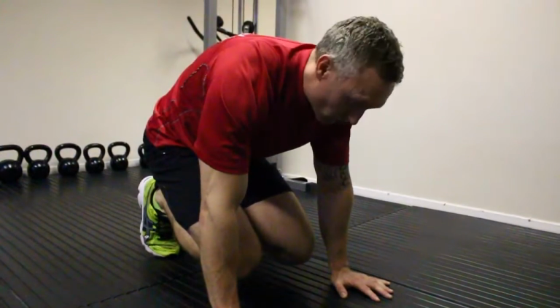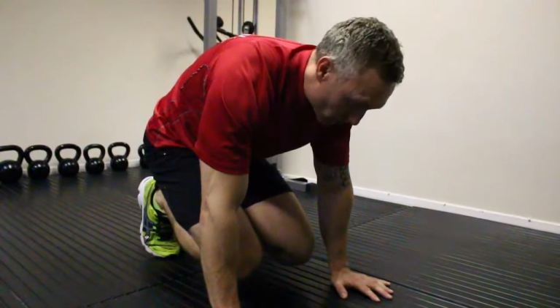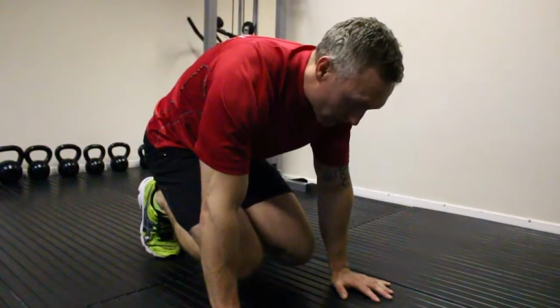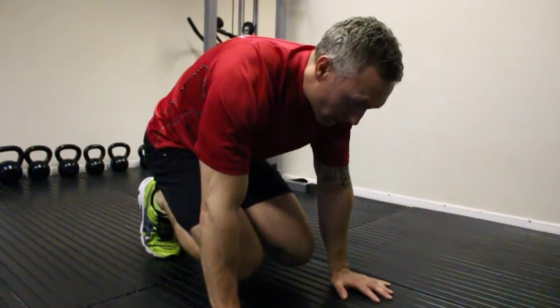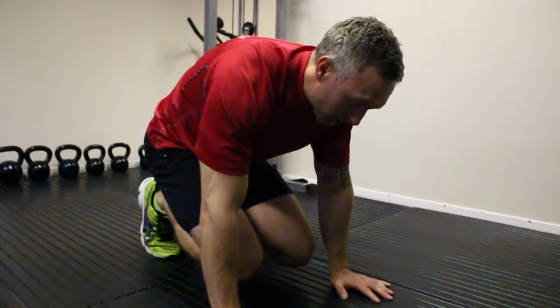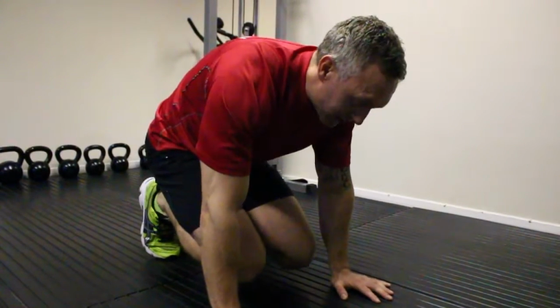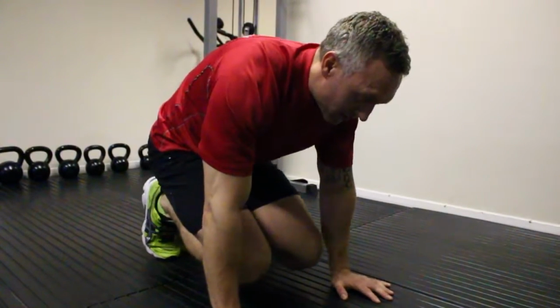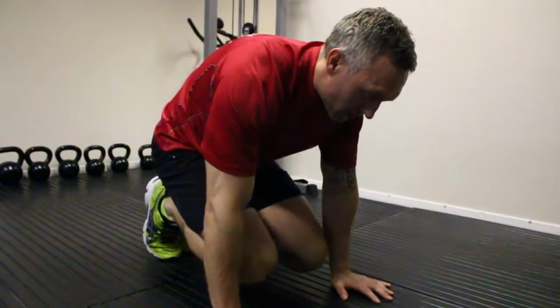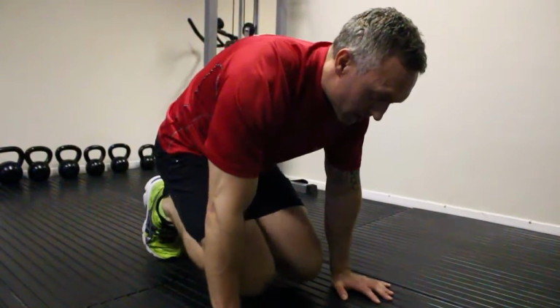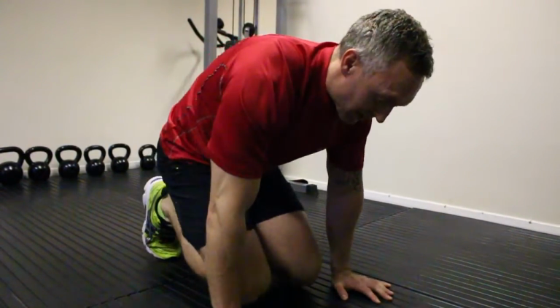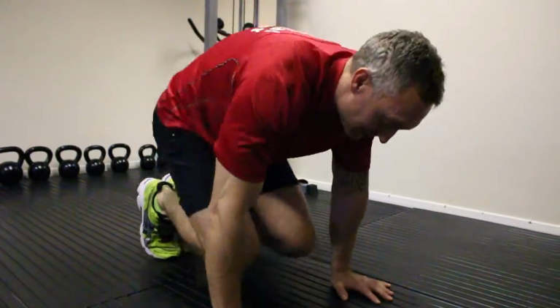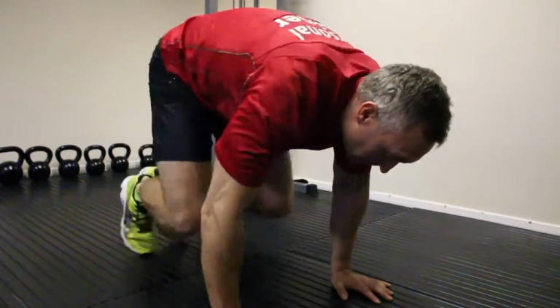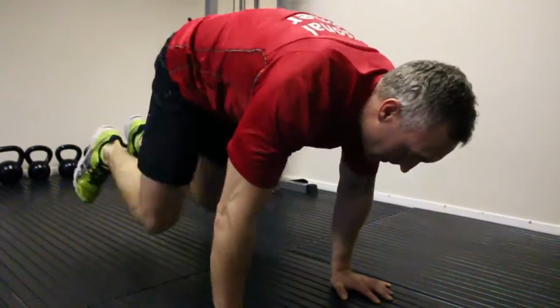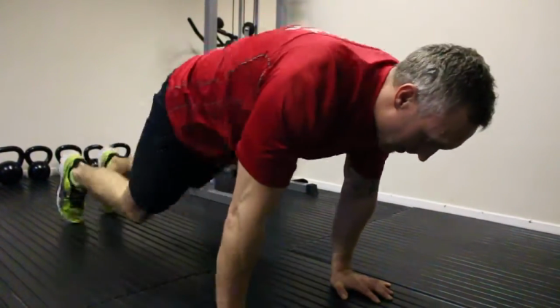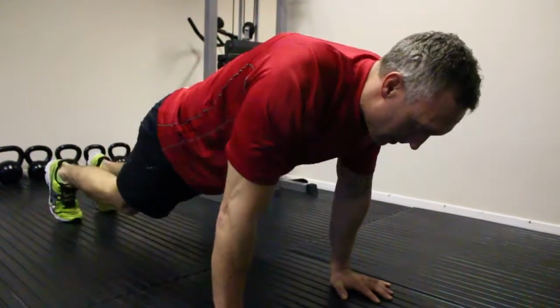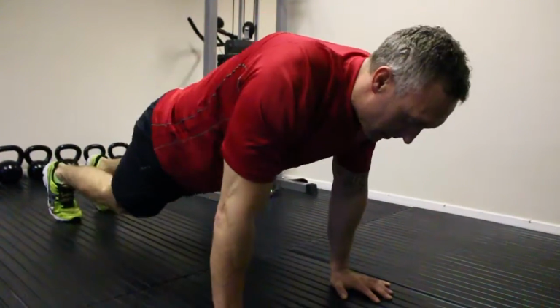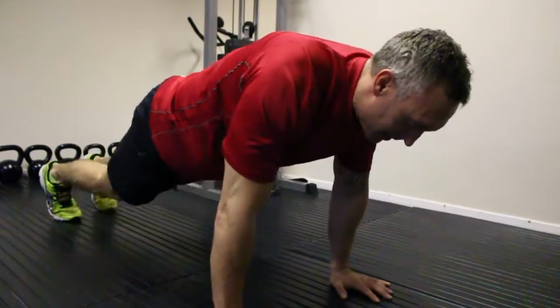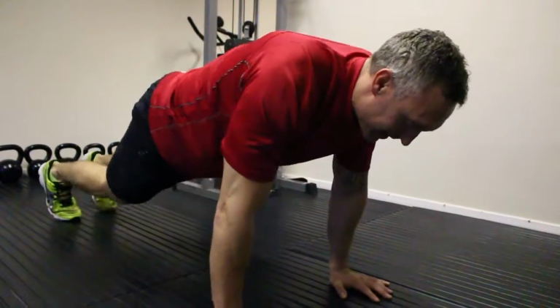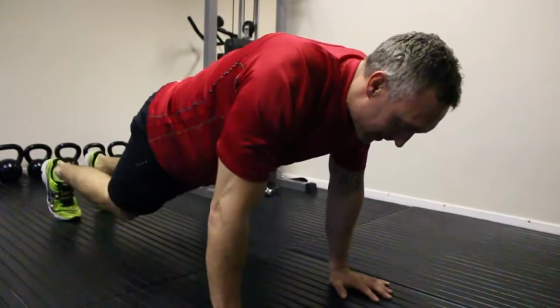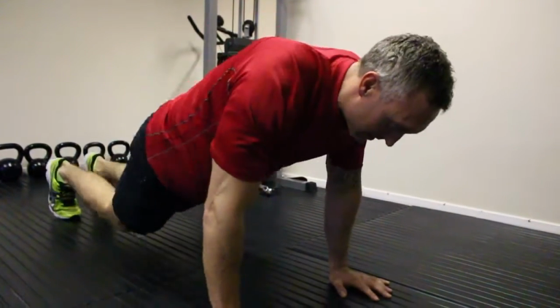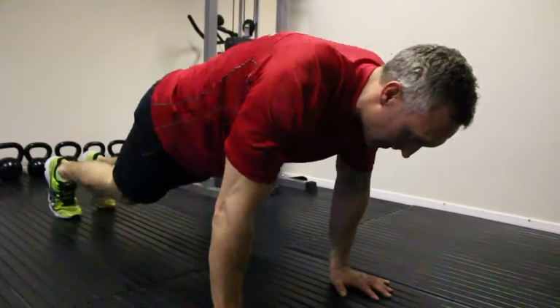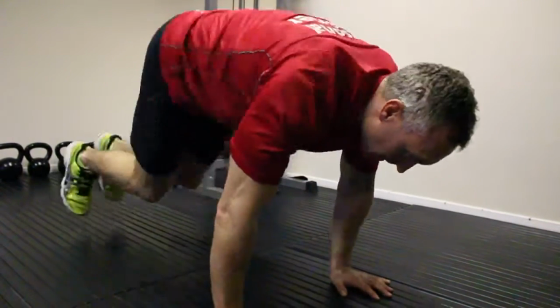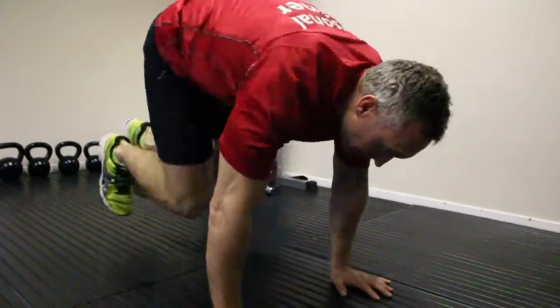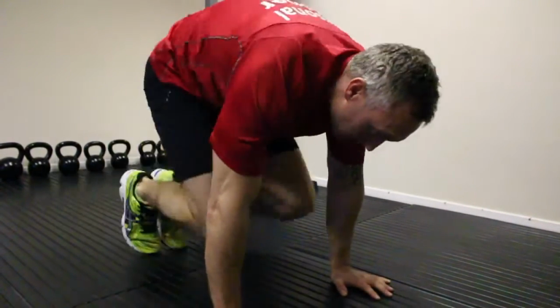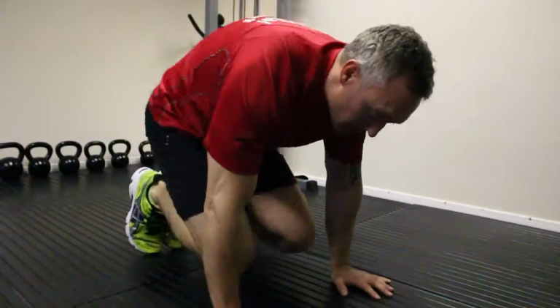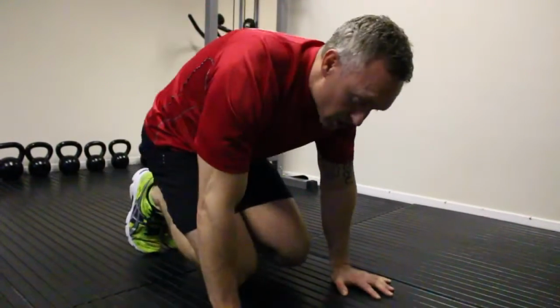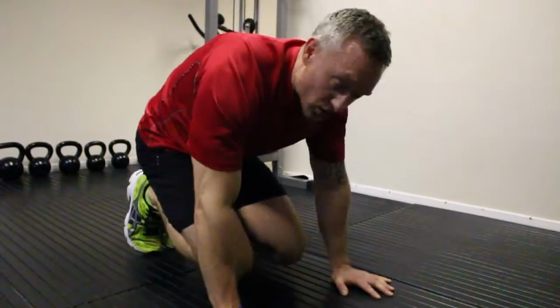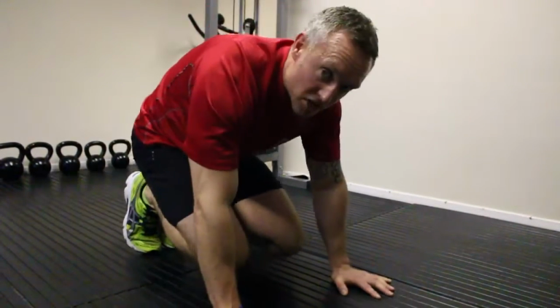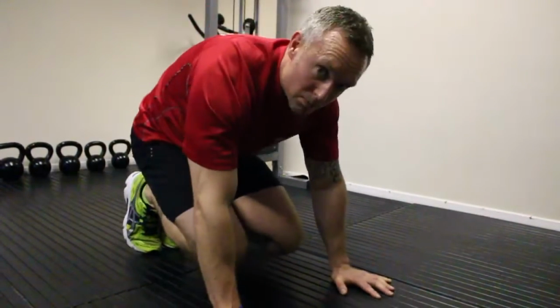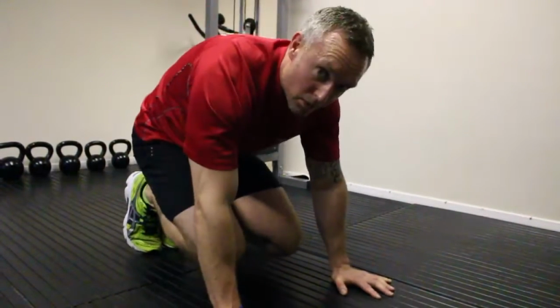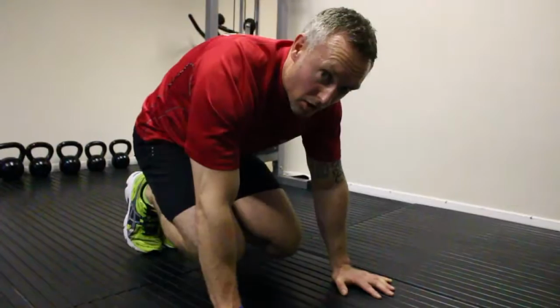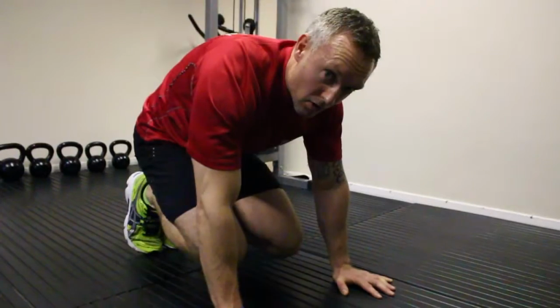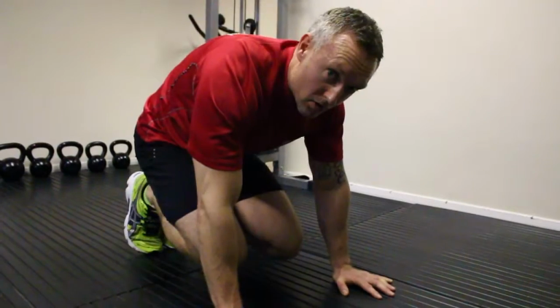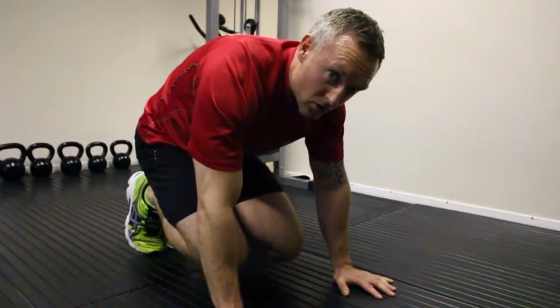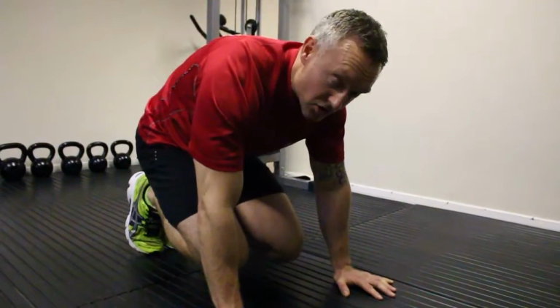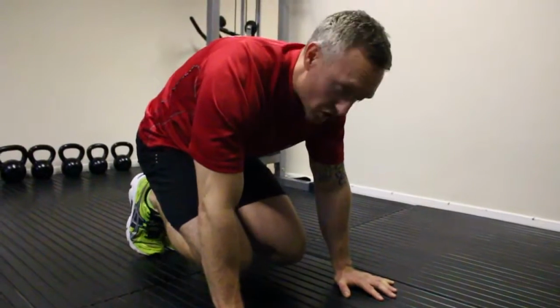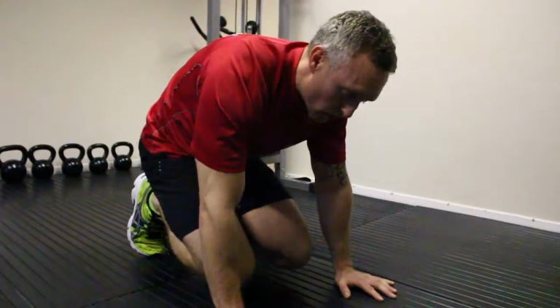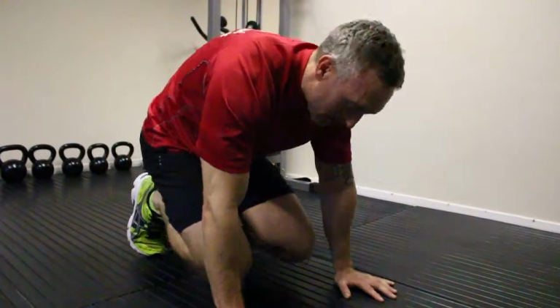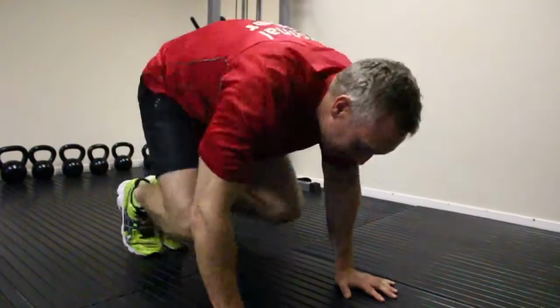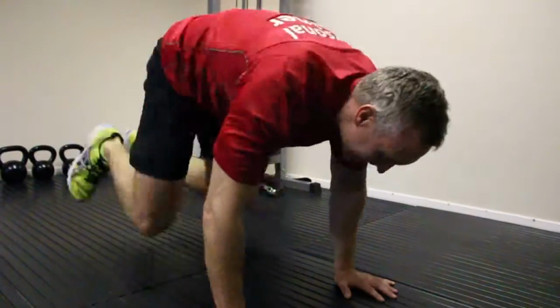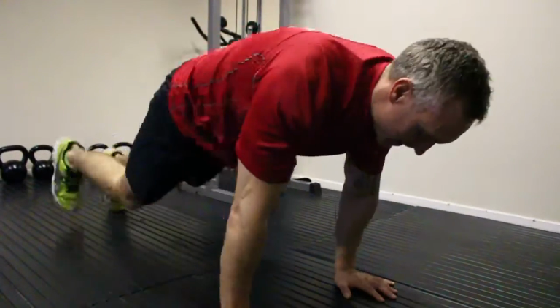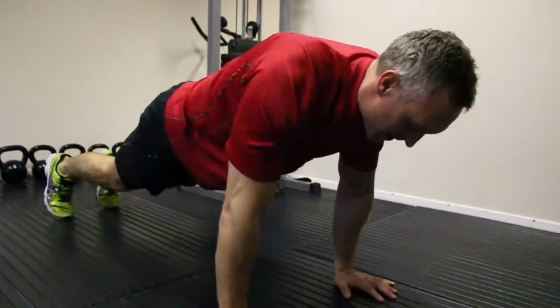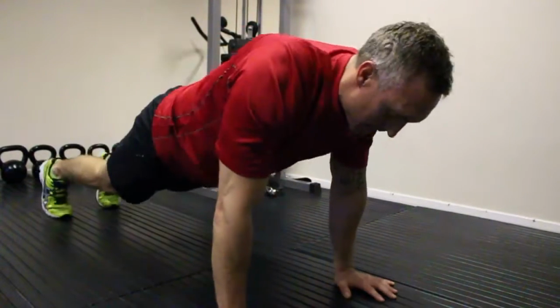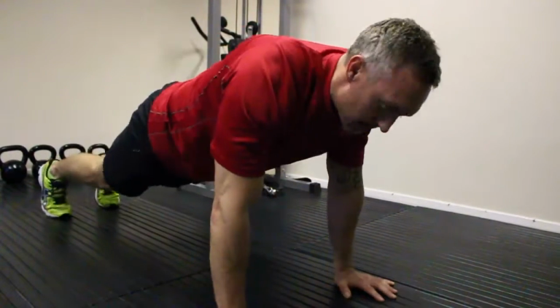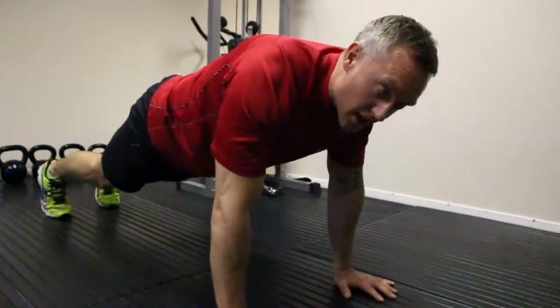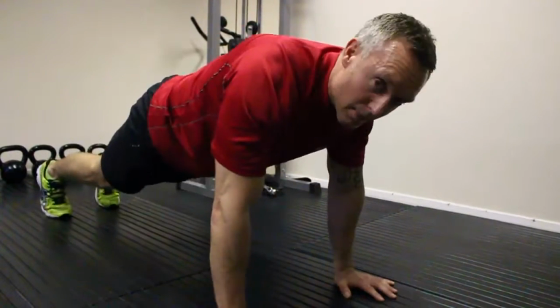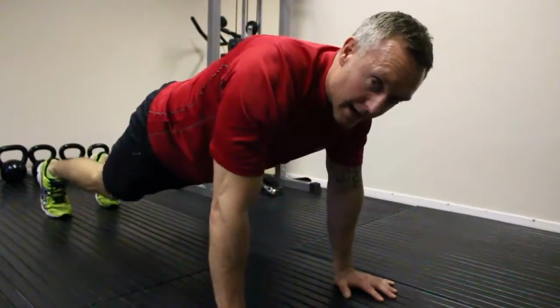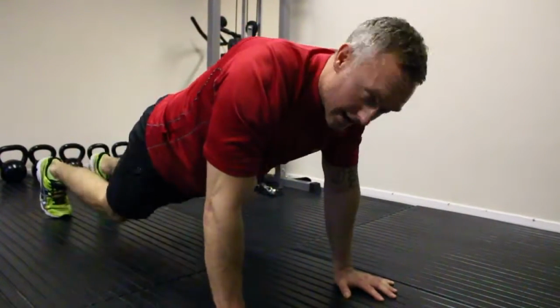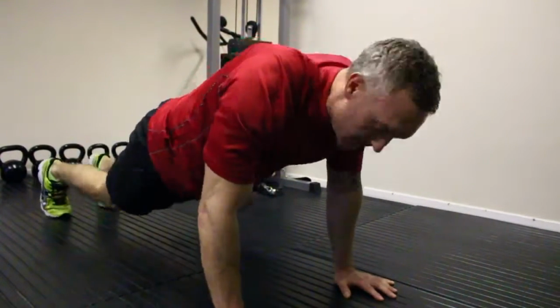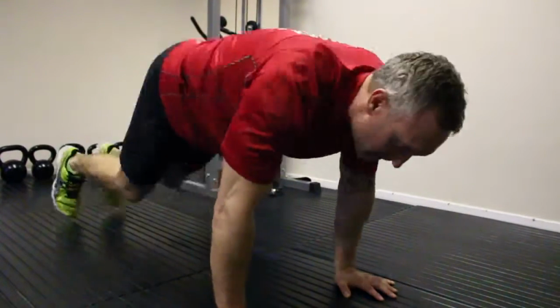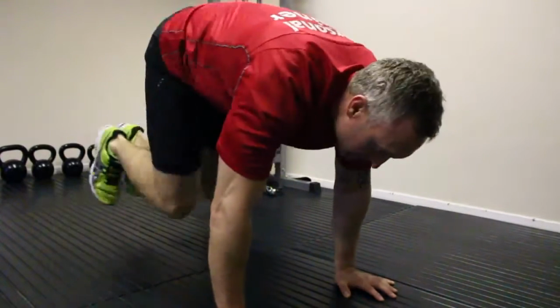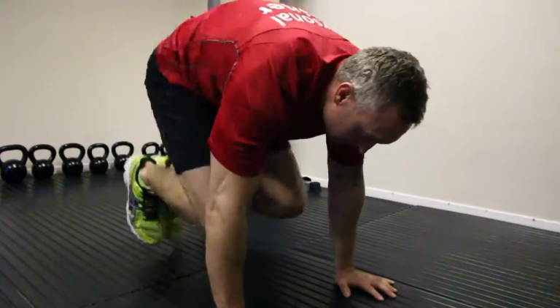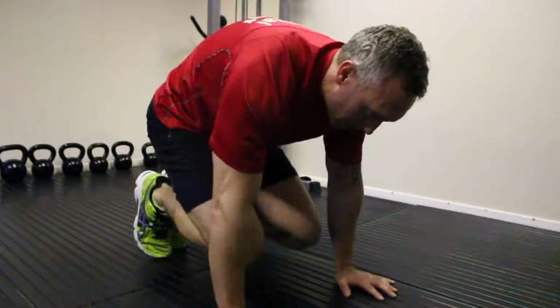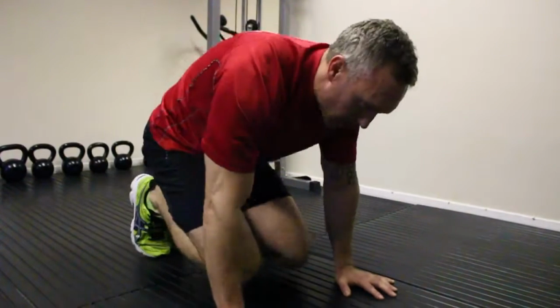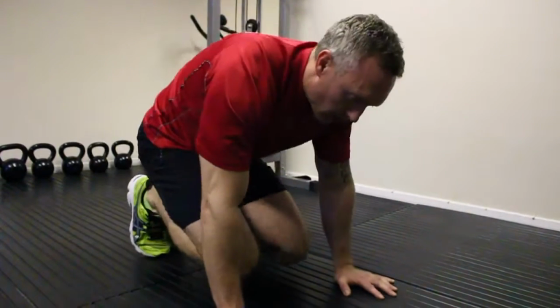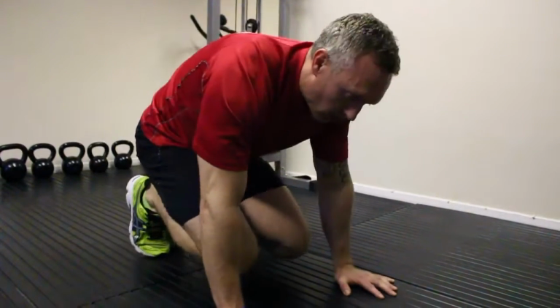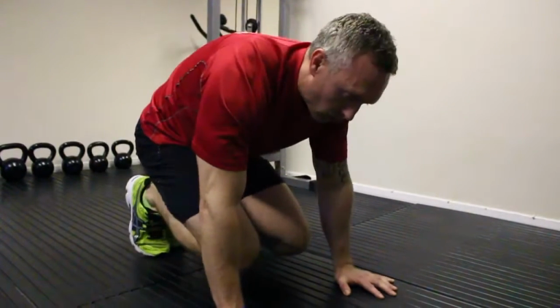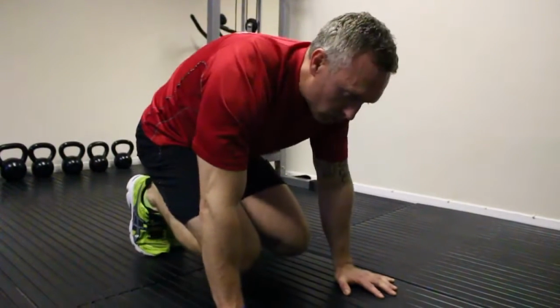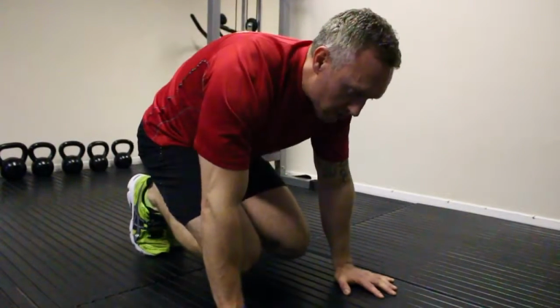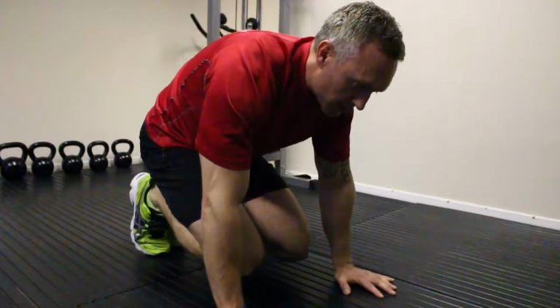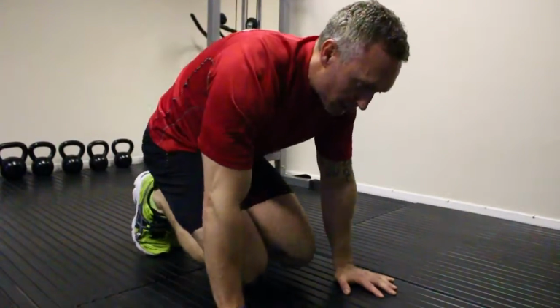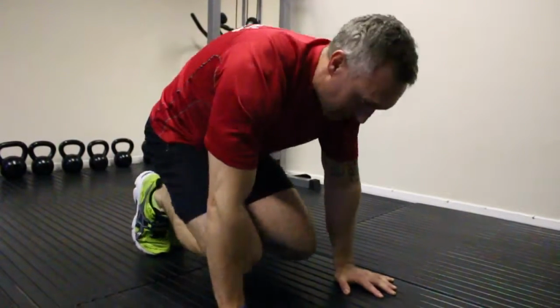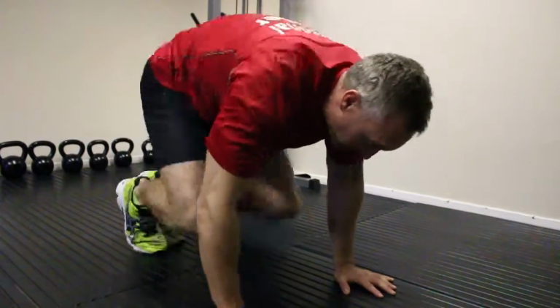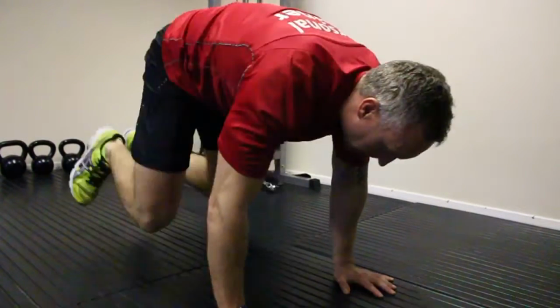So all we do: legs out, legs in. Try to explode nice and quick, come back in, hold, come back out.